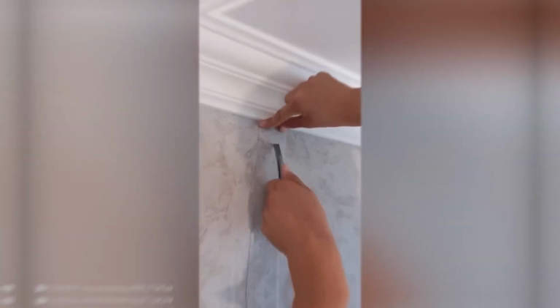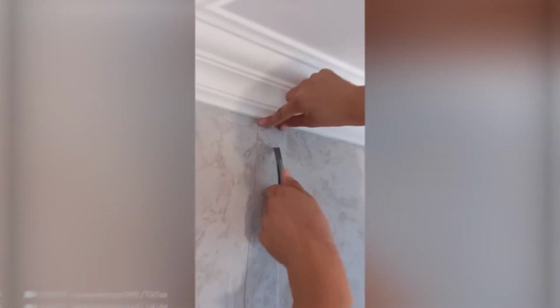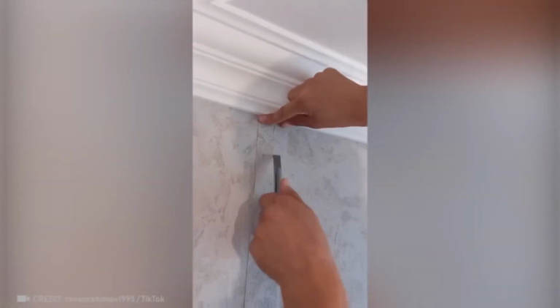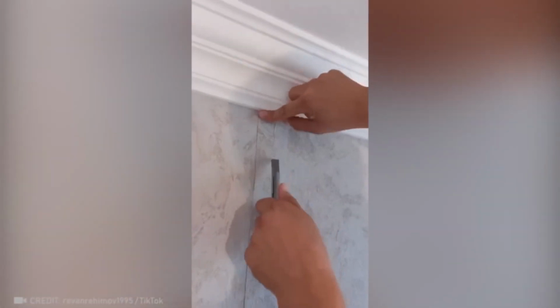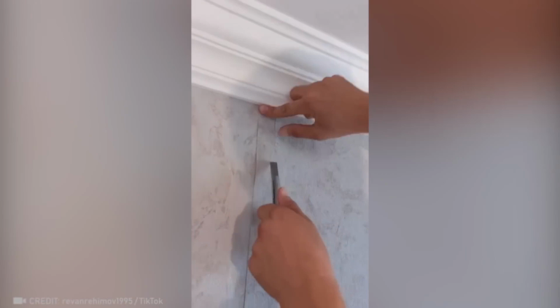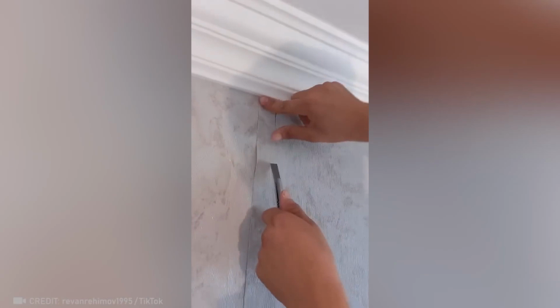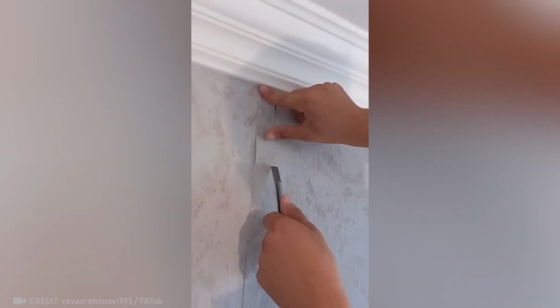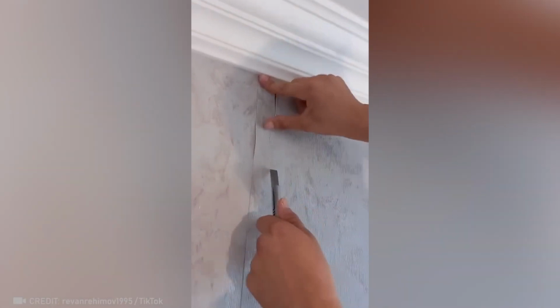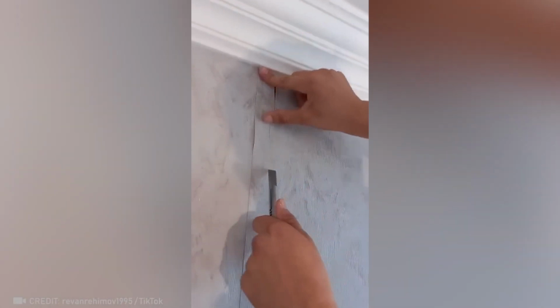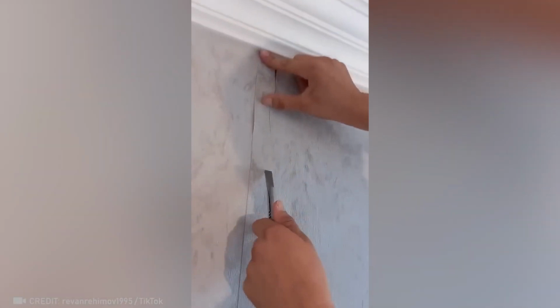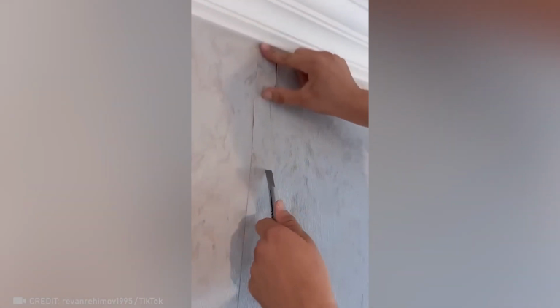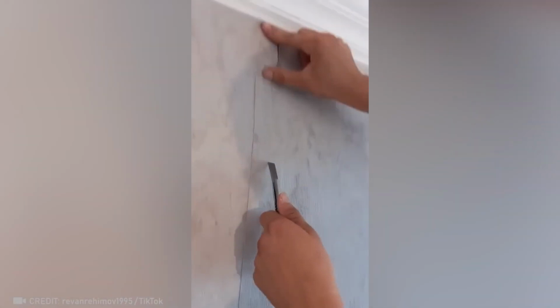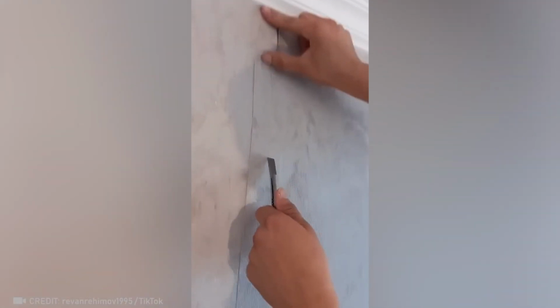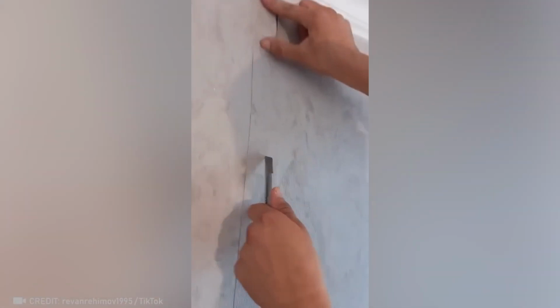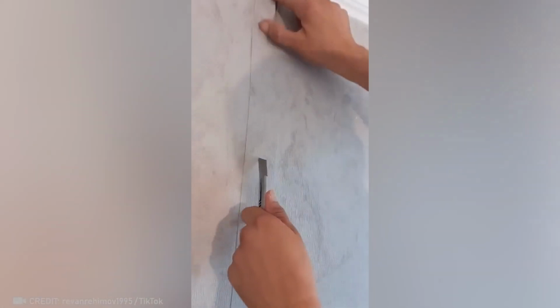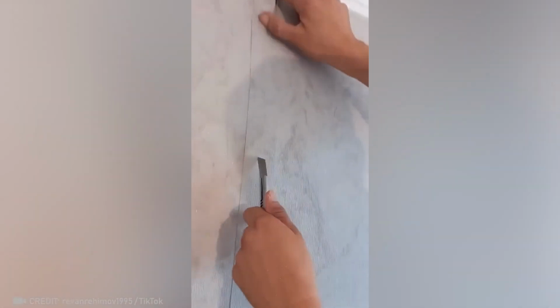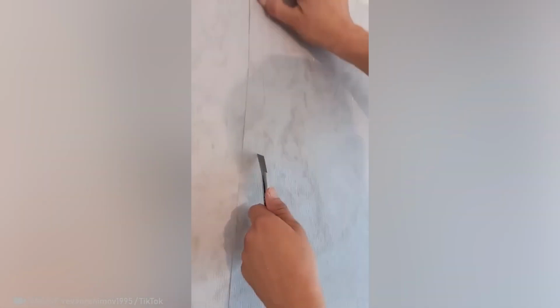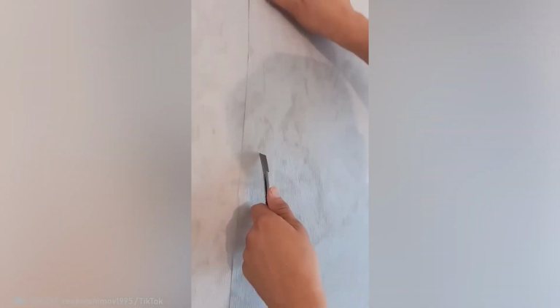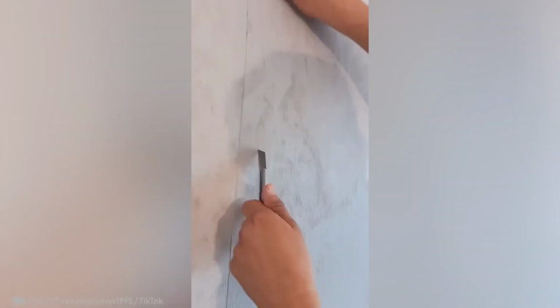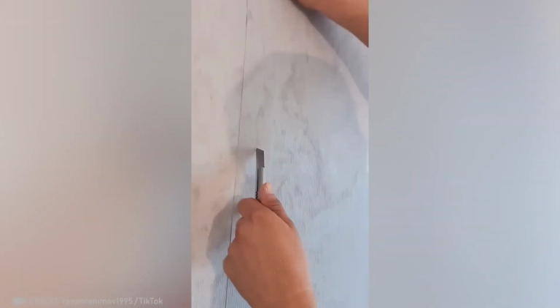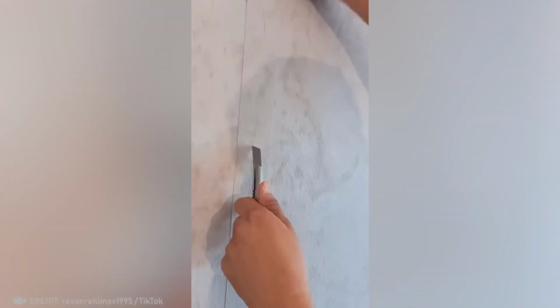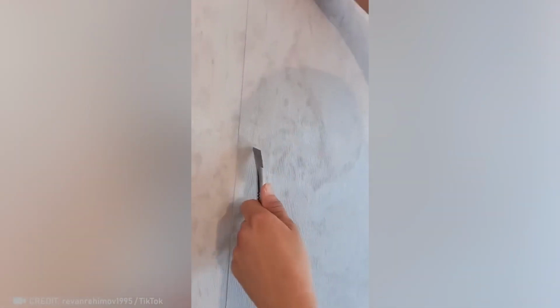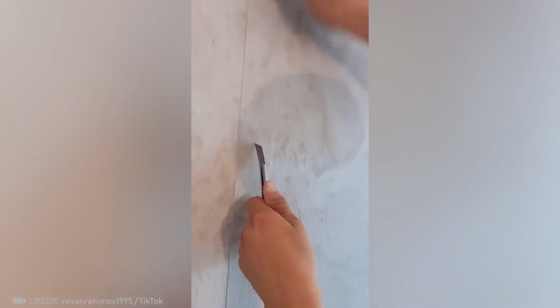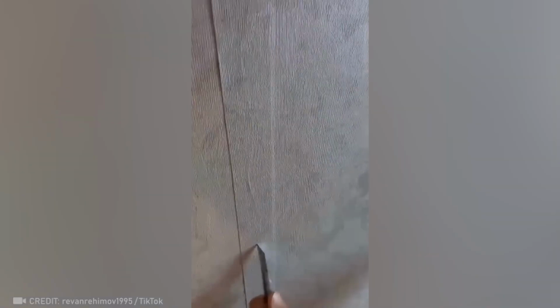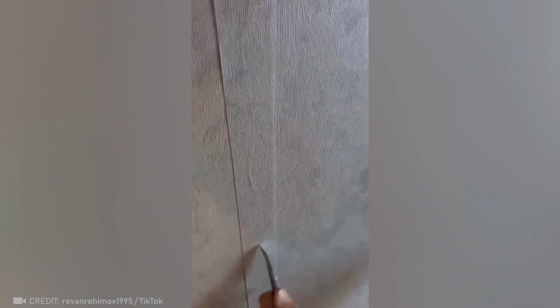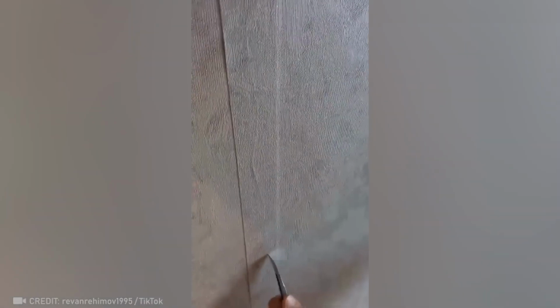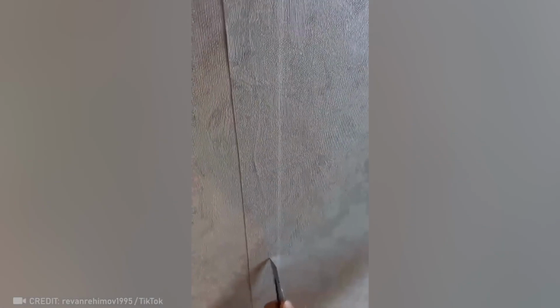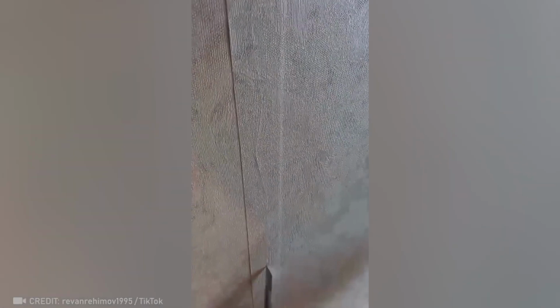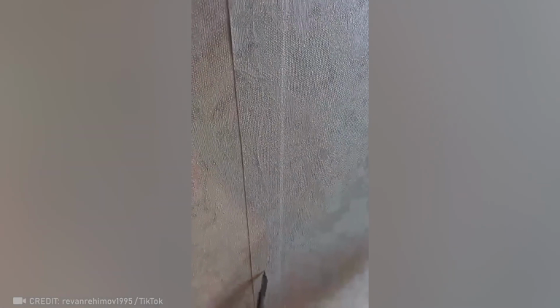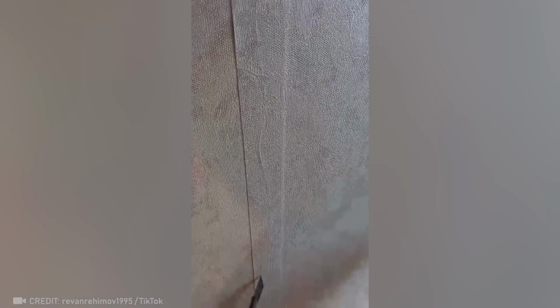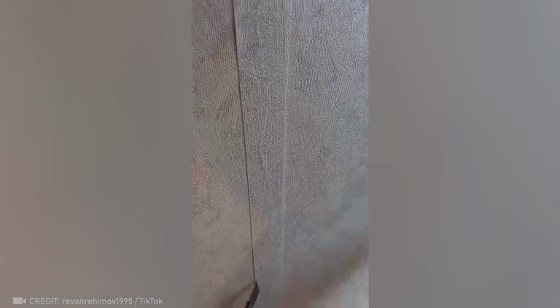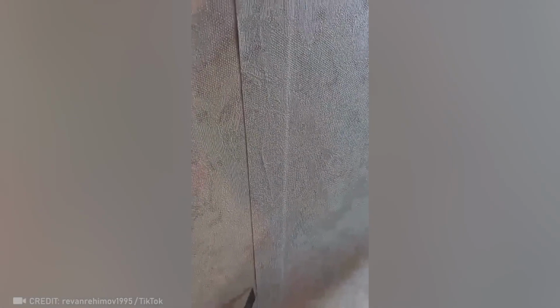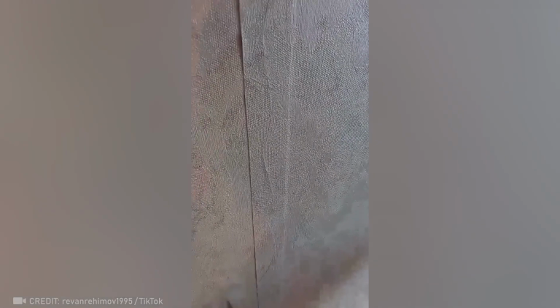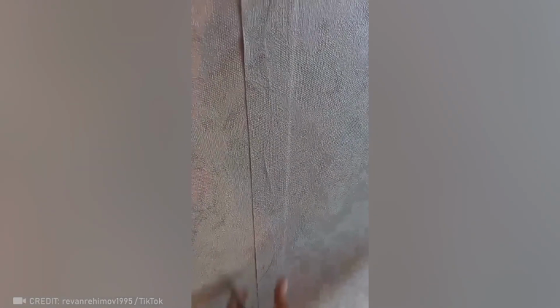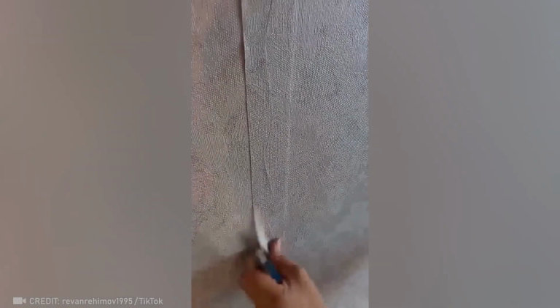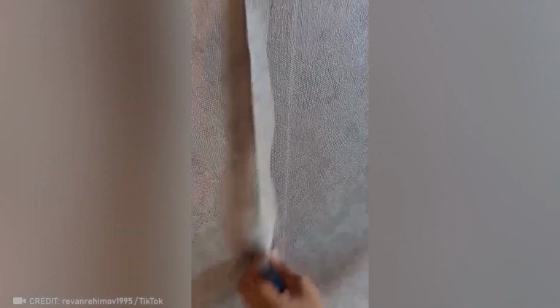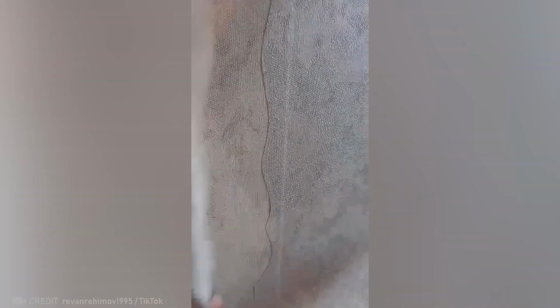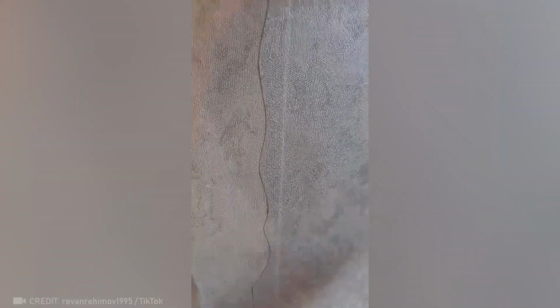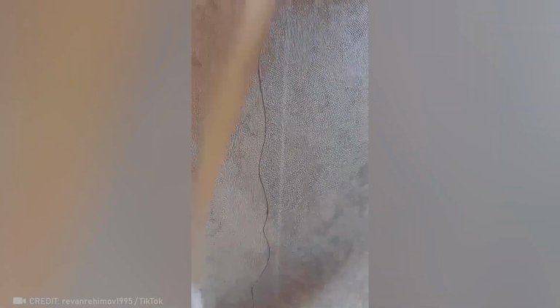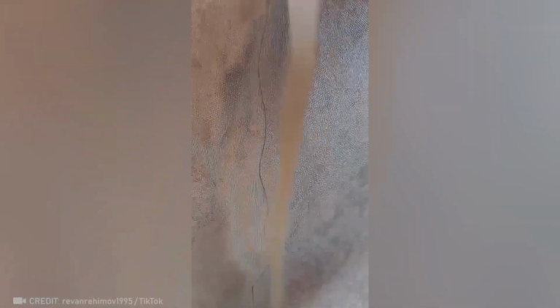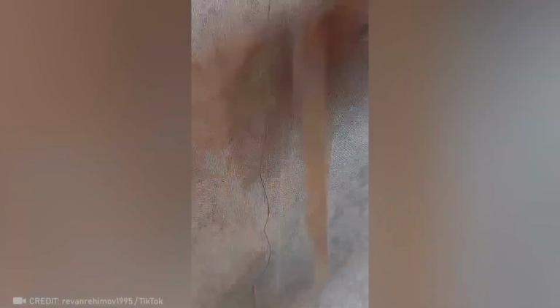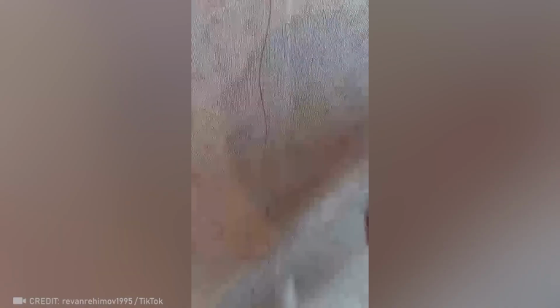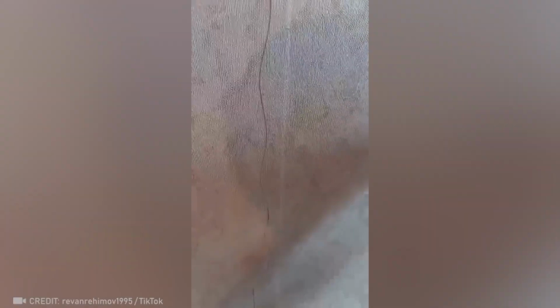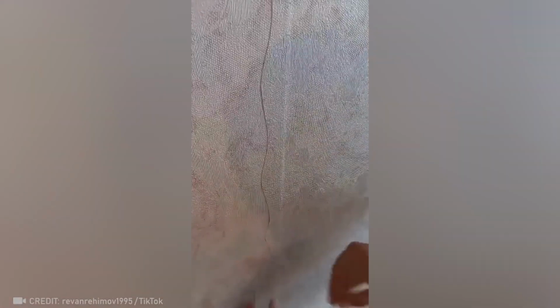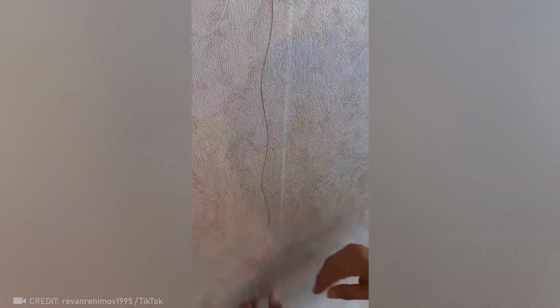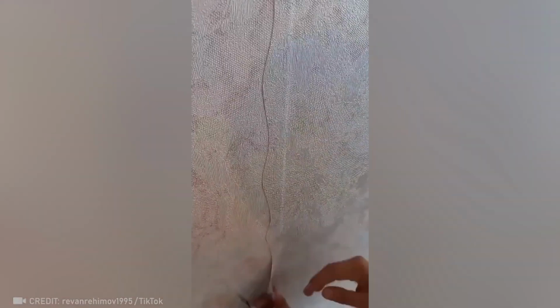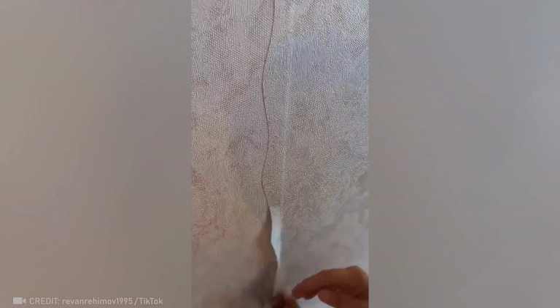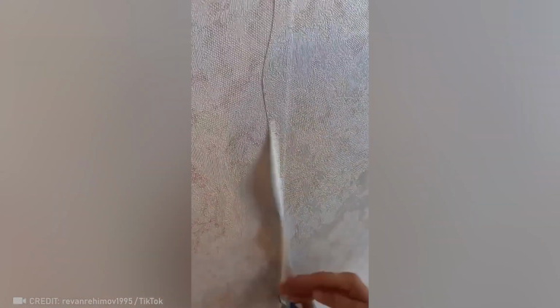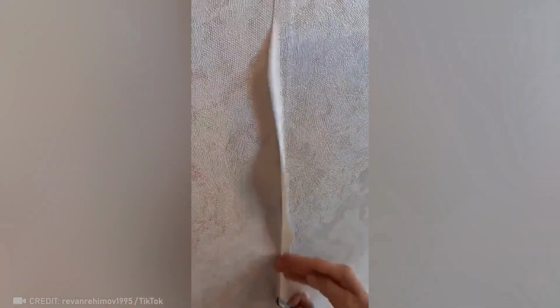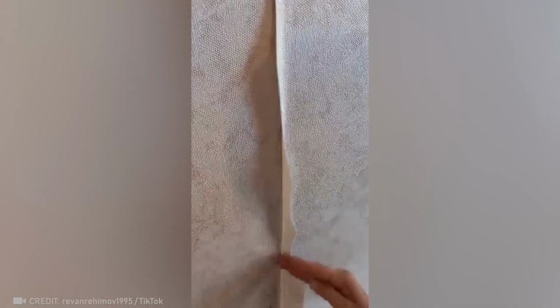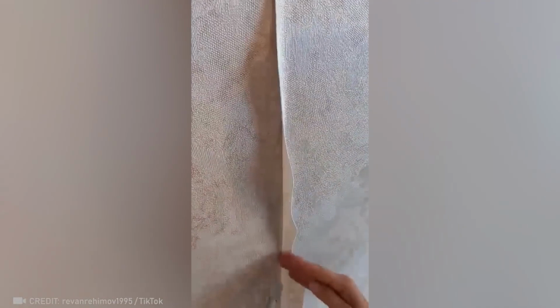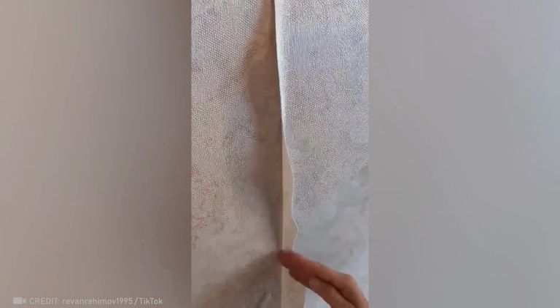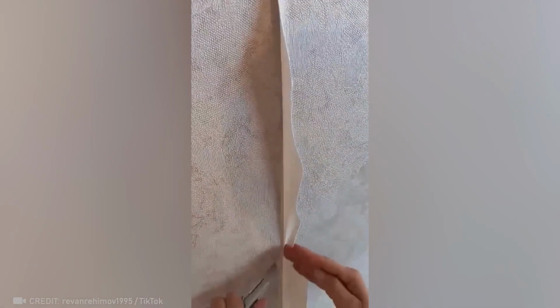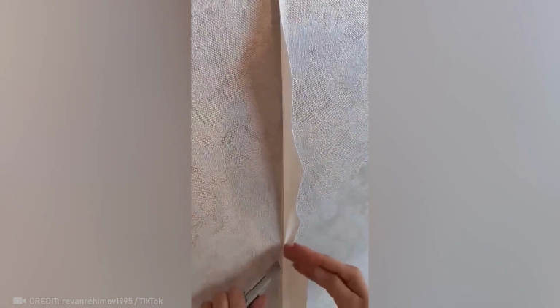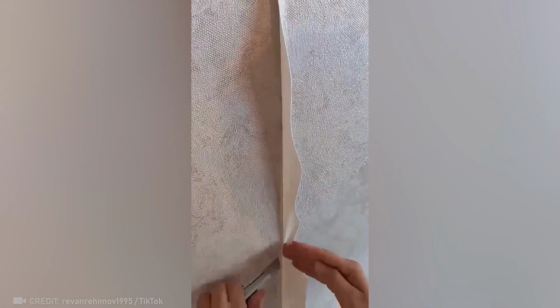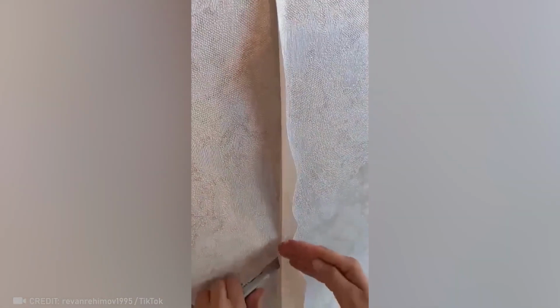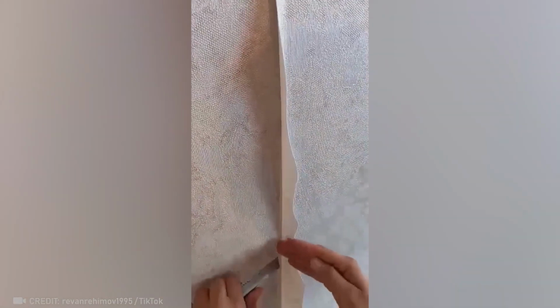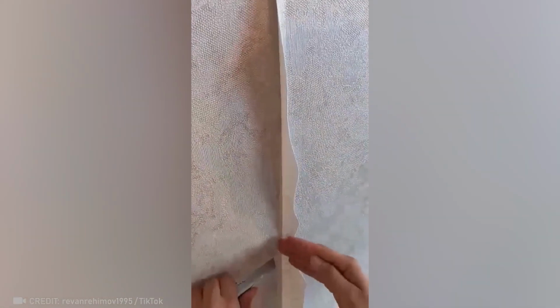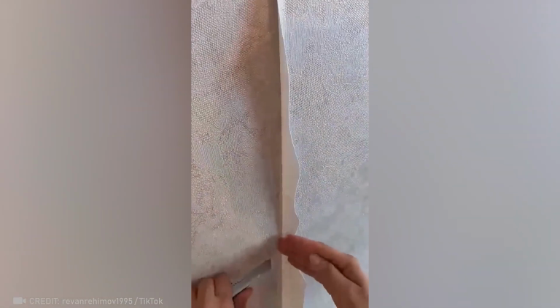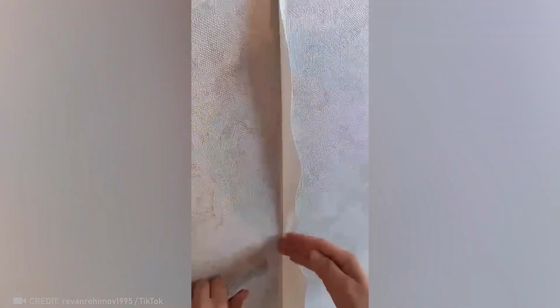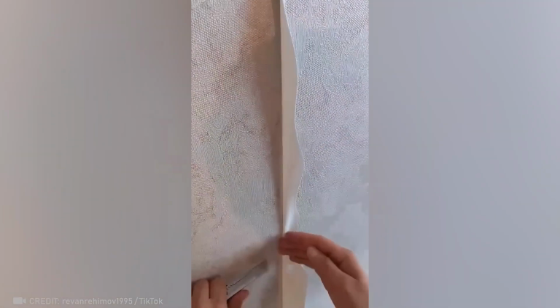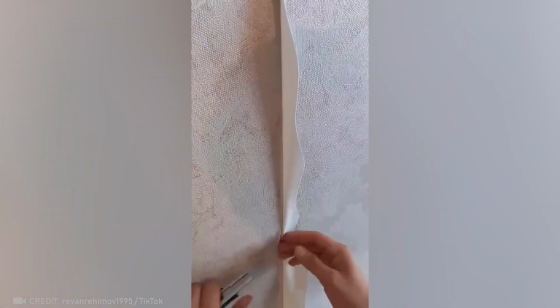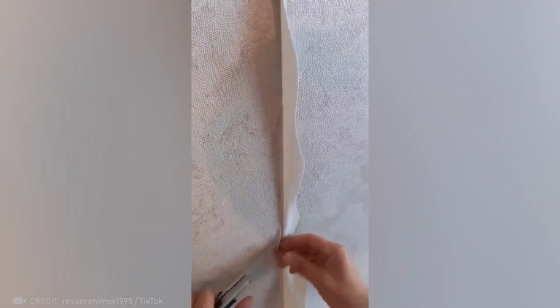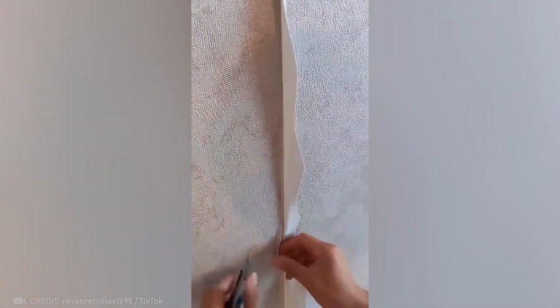Check out this simple yet sophisticated wallpapering technique that makes seams virtually disappear.